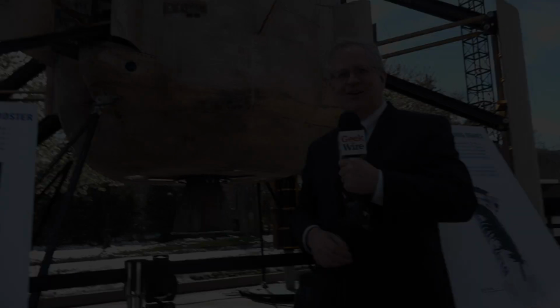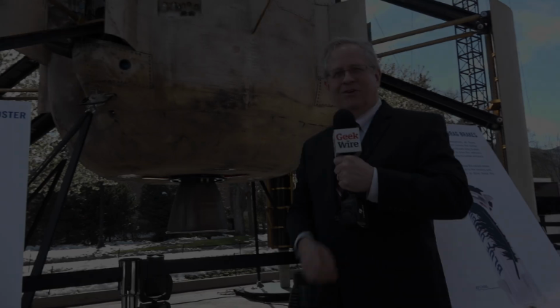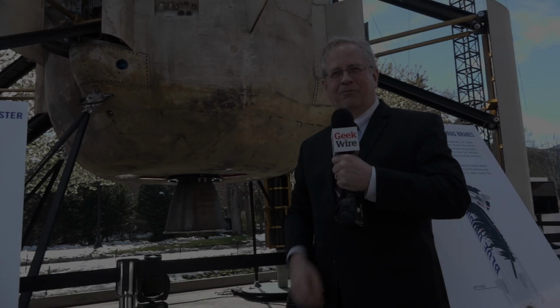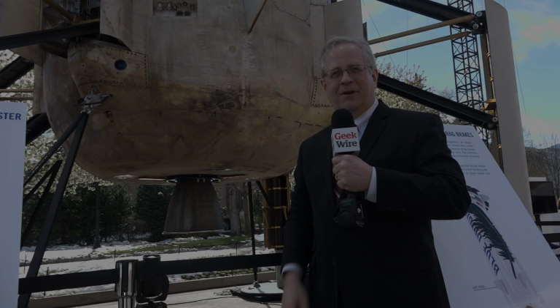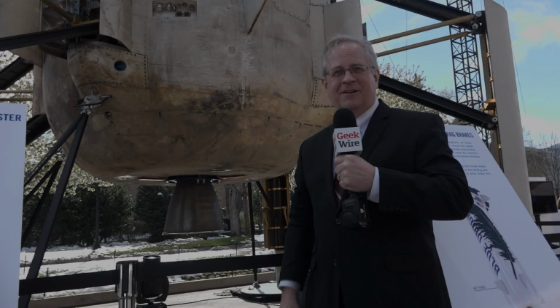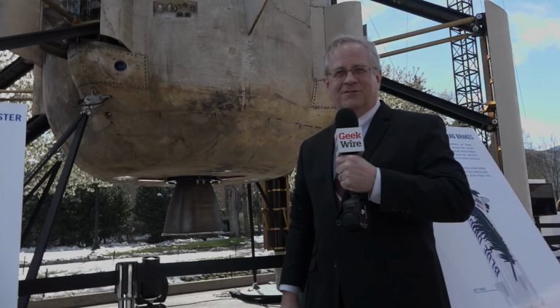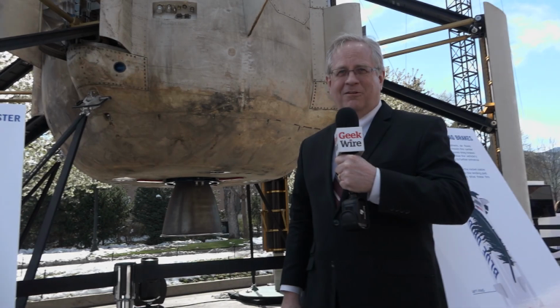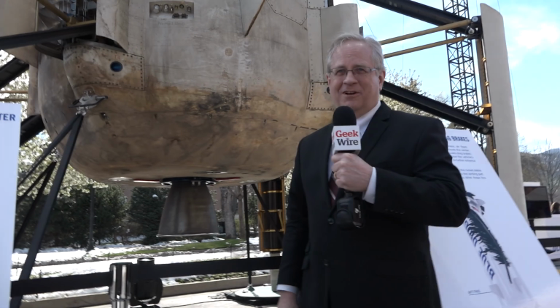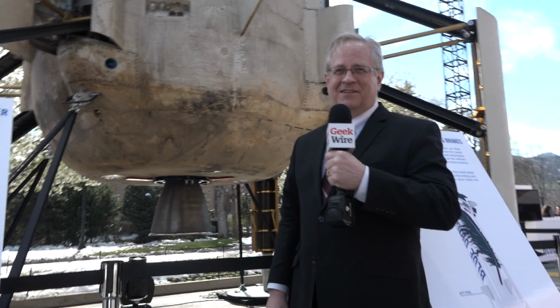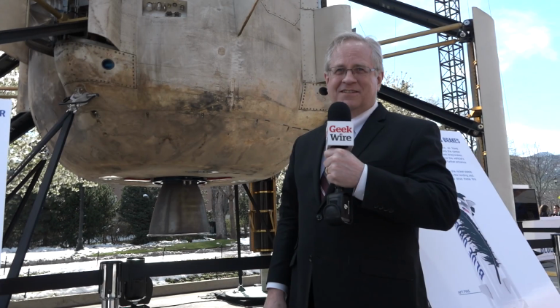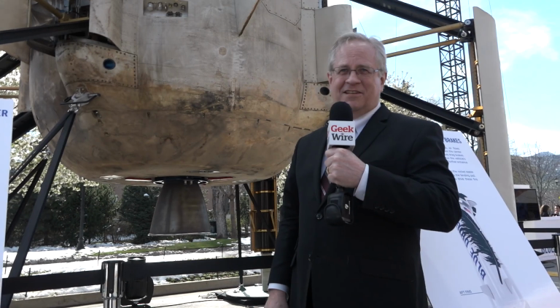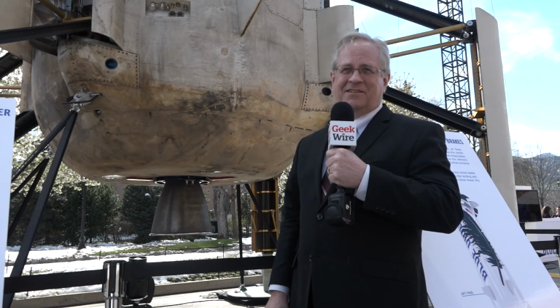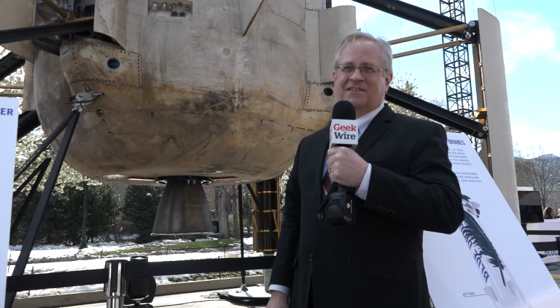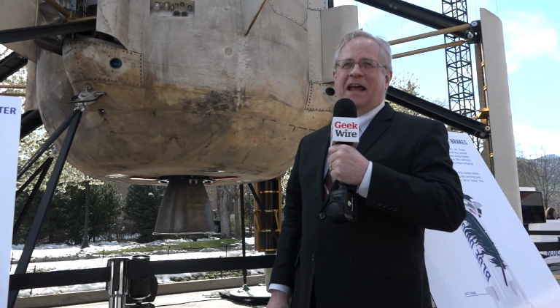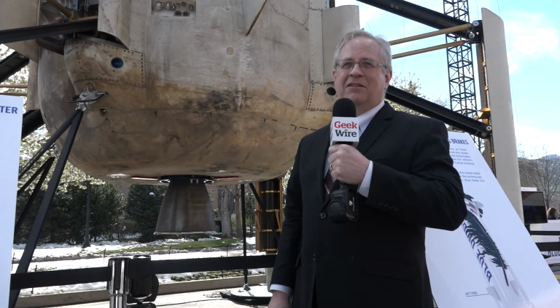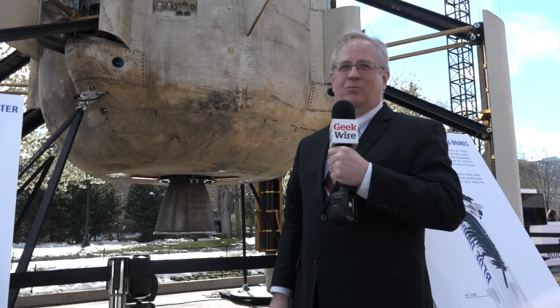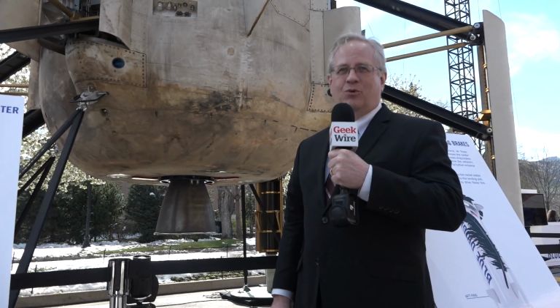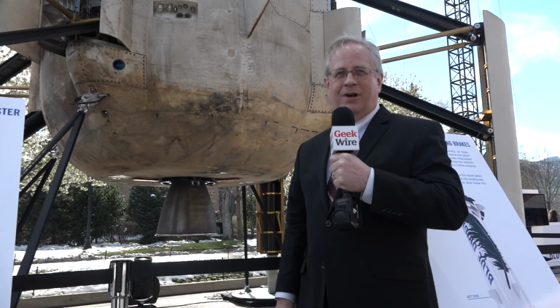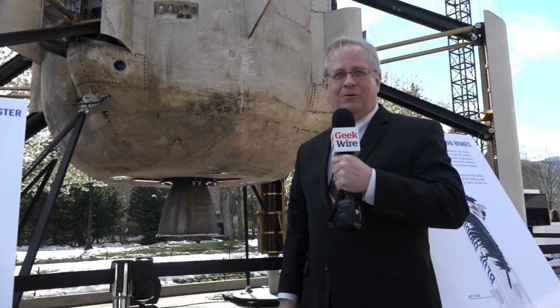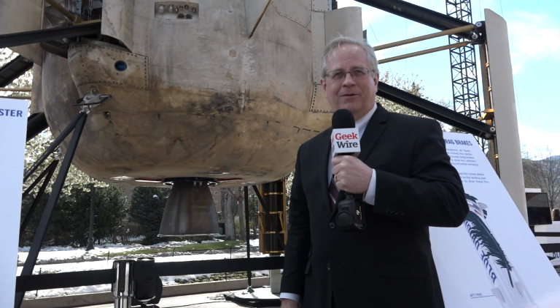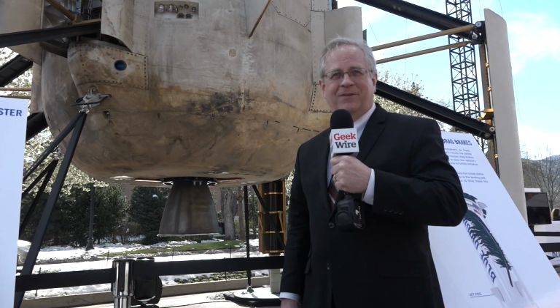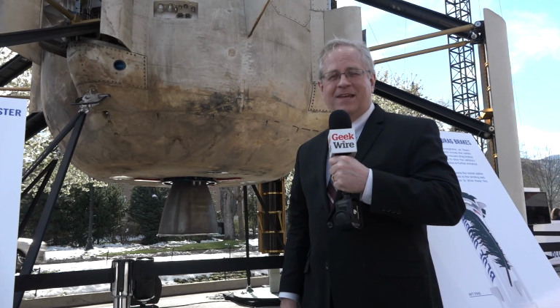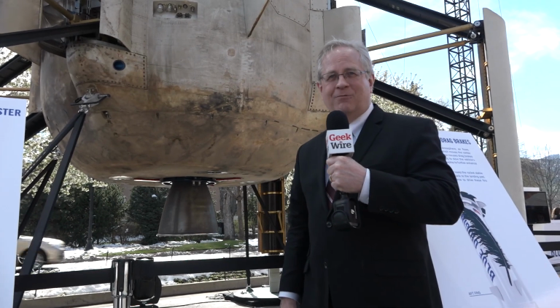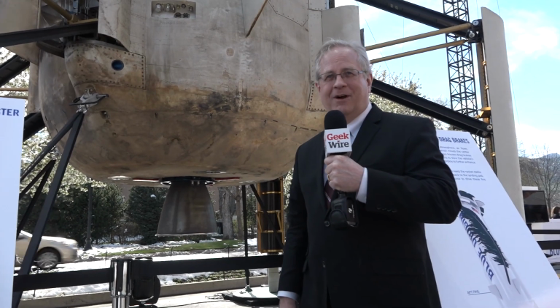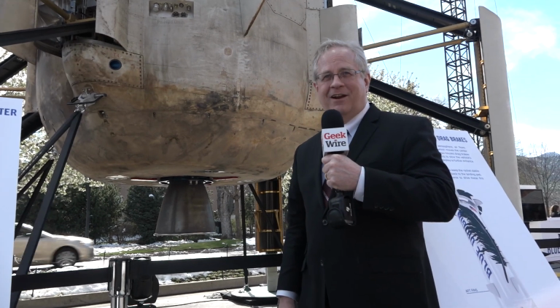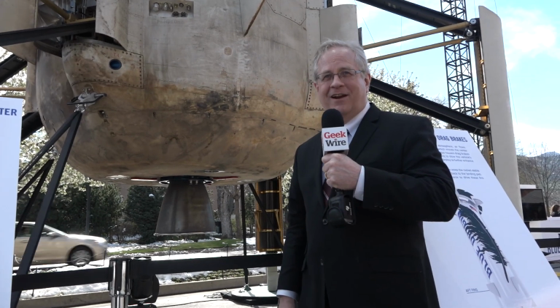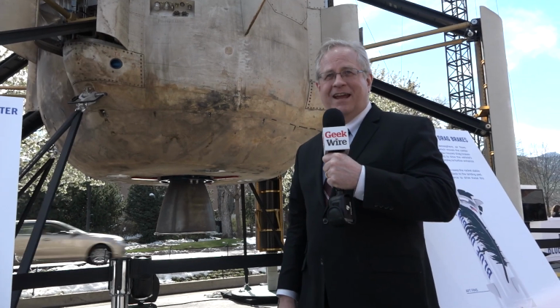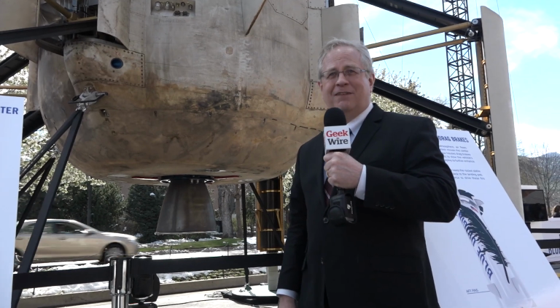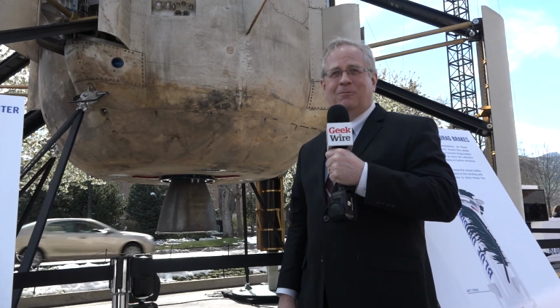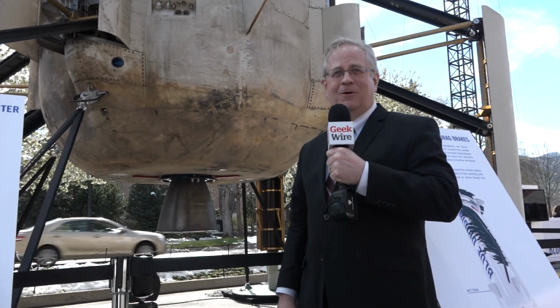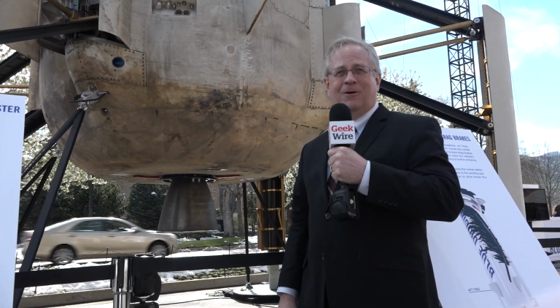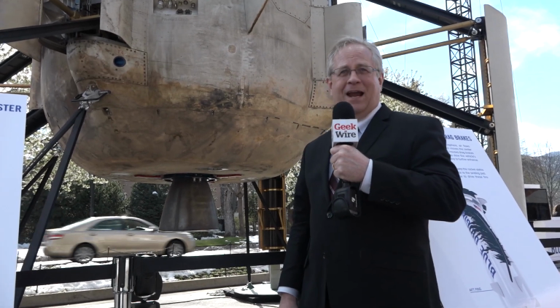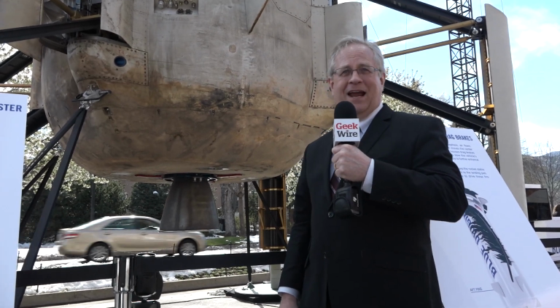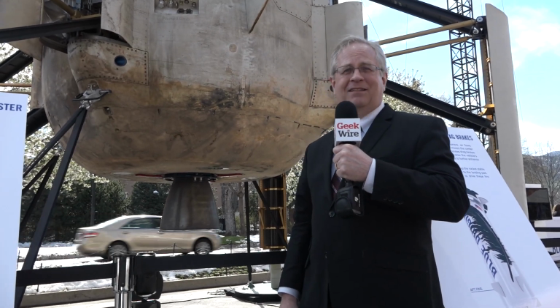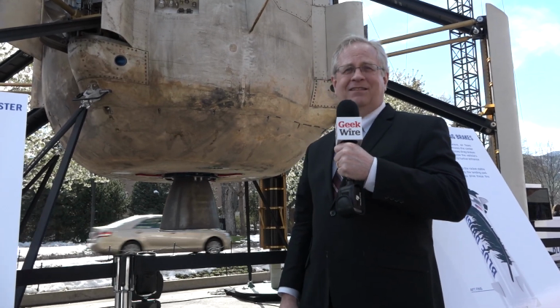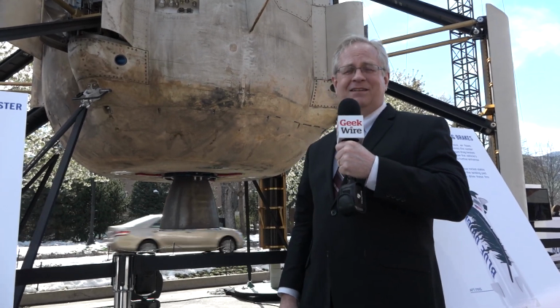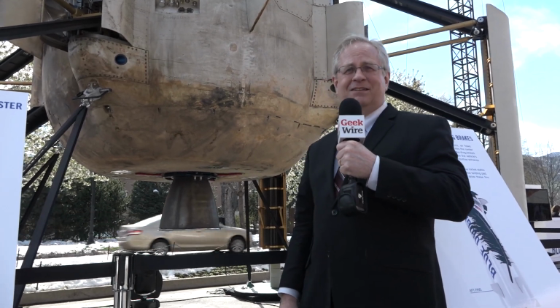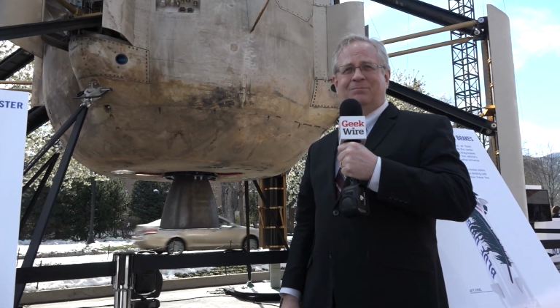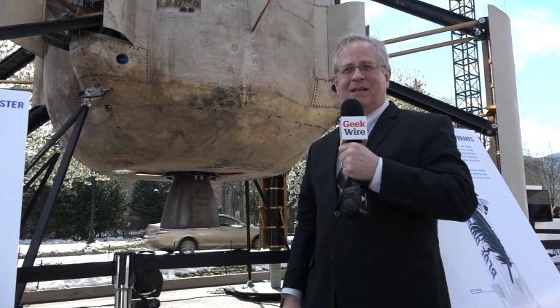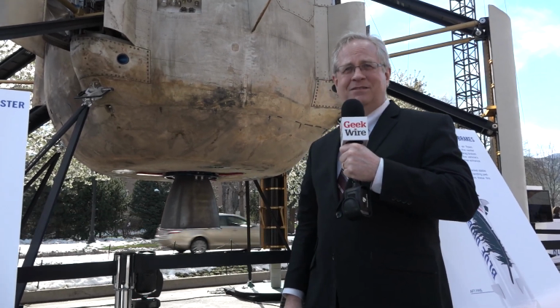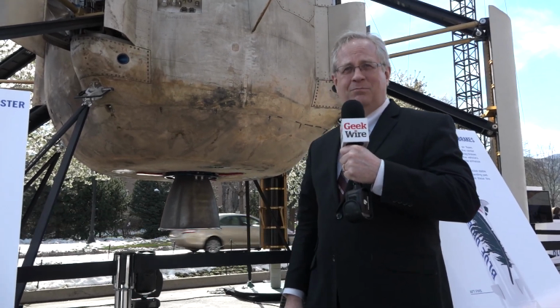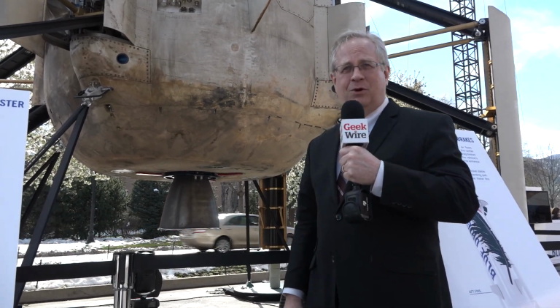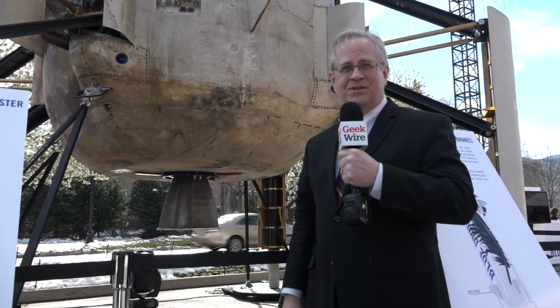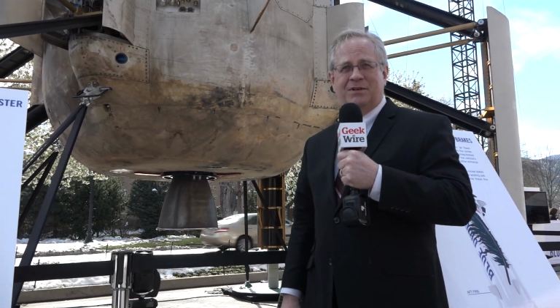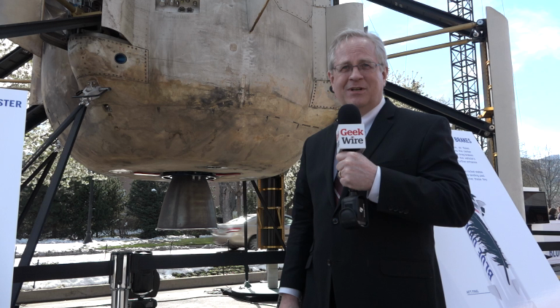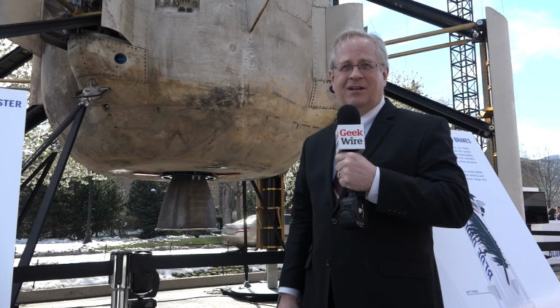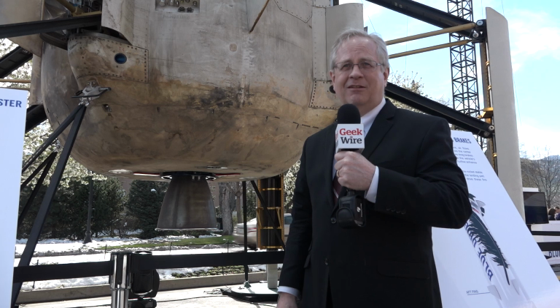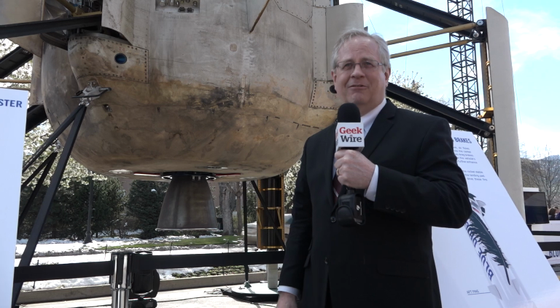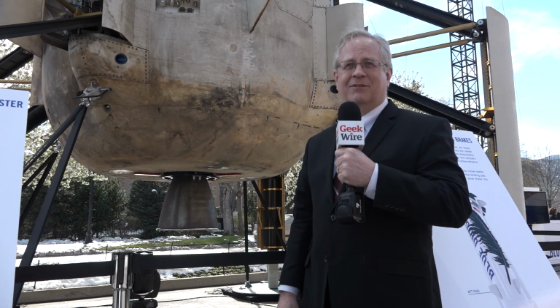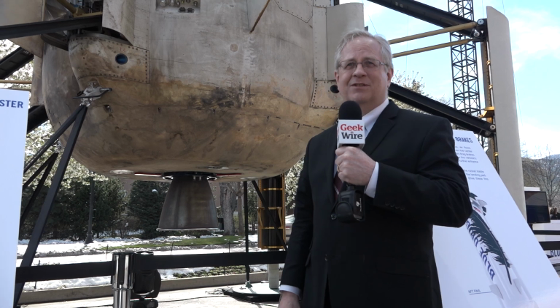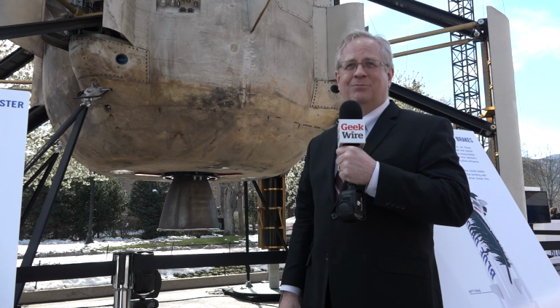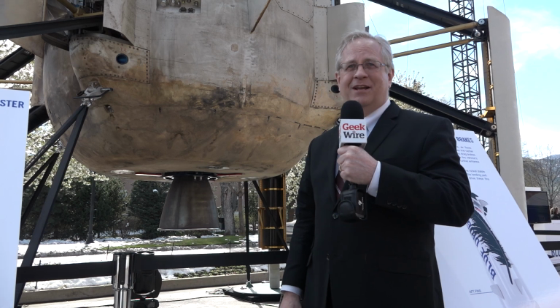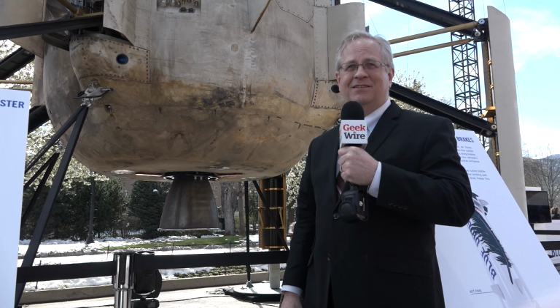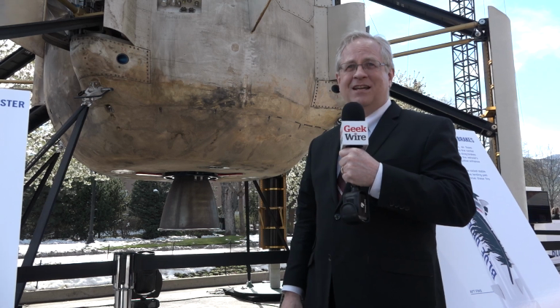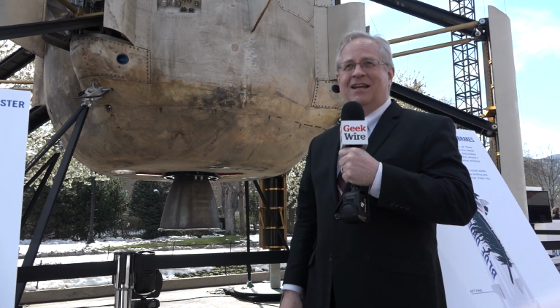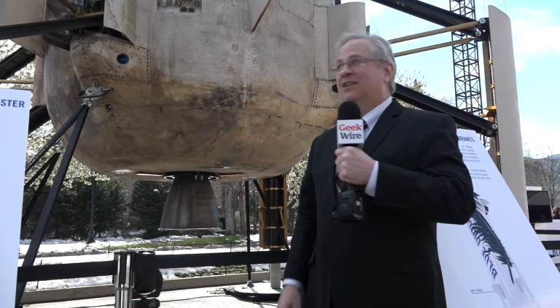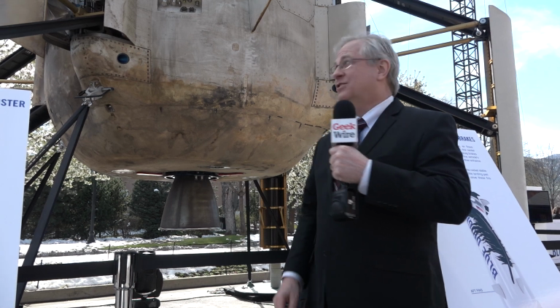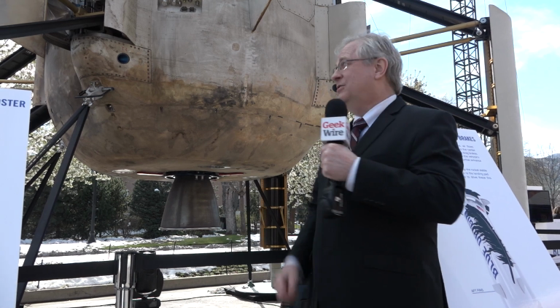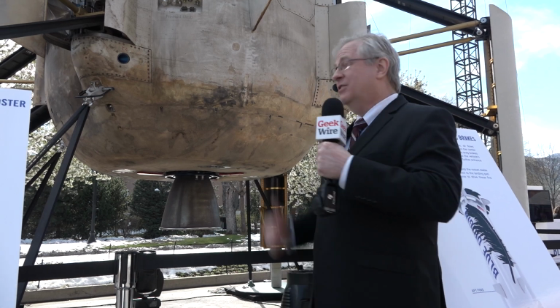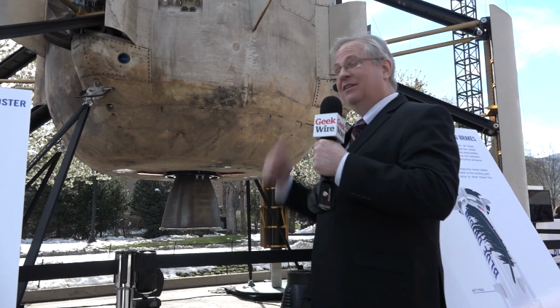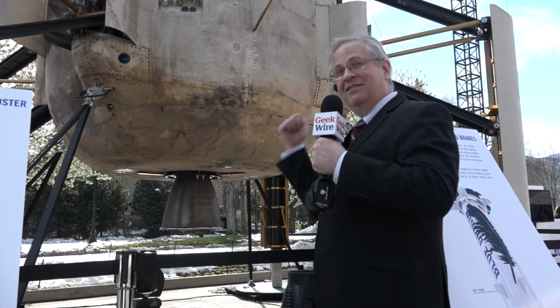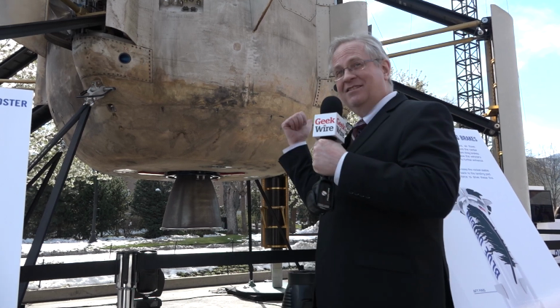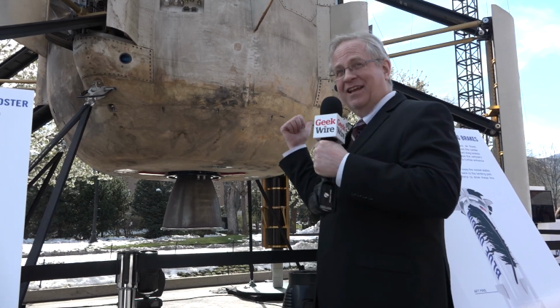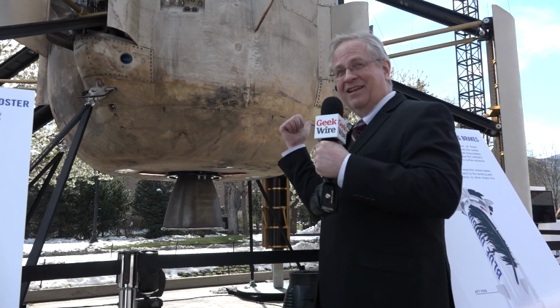Greetings Earthlings, this is Alan Boyle with GeekWire and we're at the Space Symposium in Colorado Springs to look at this thing.